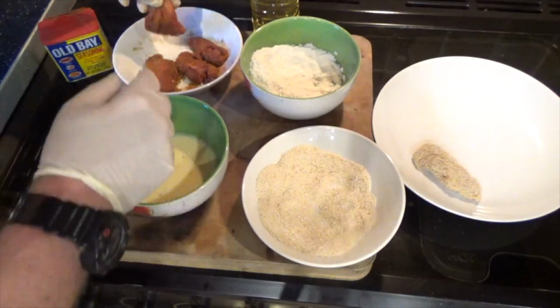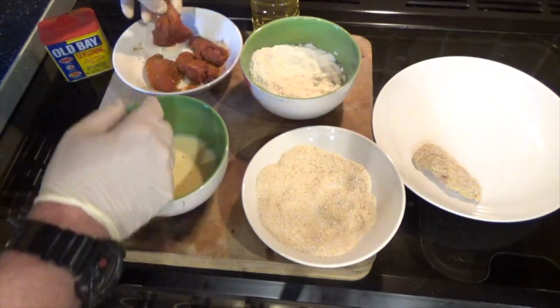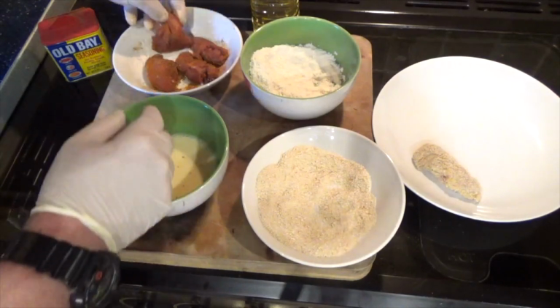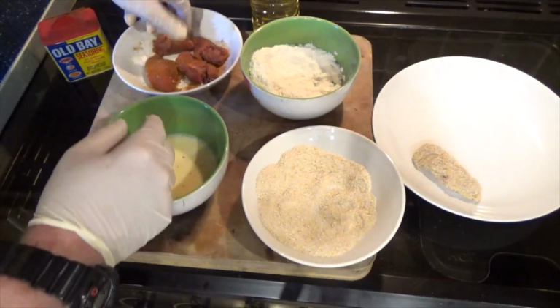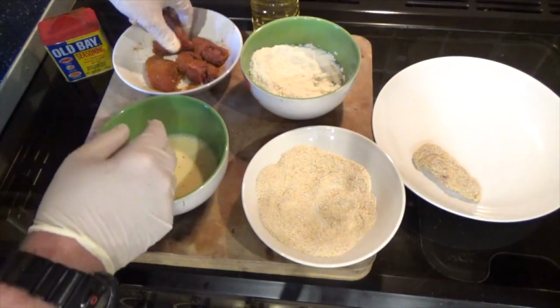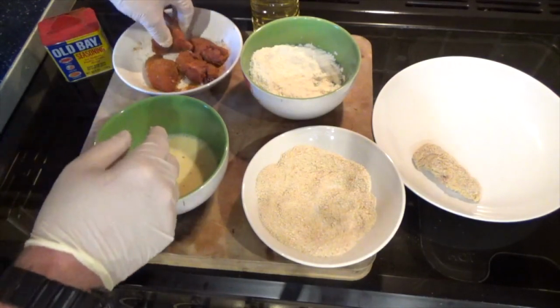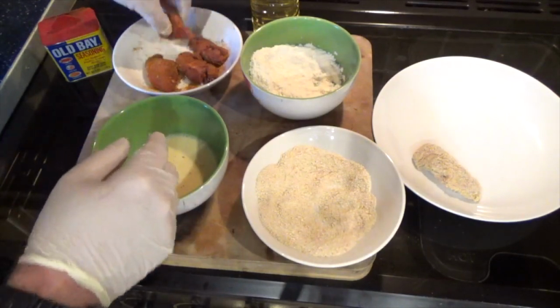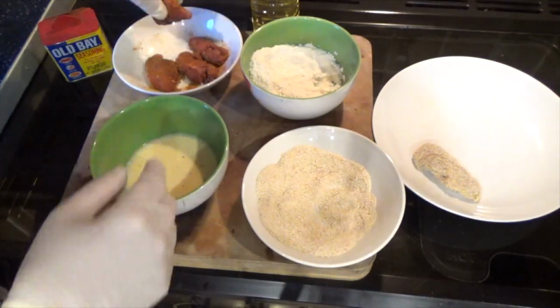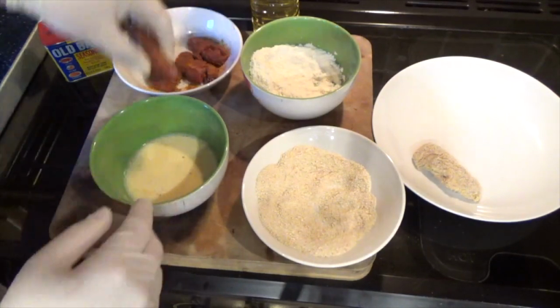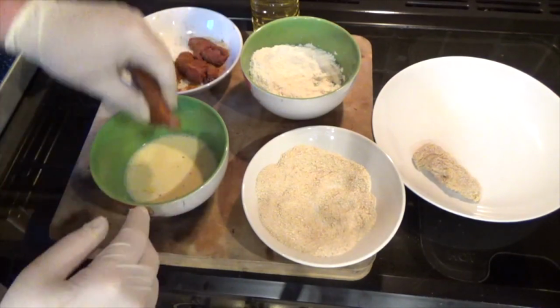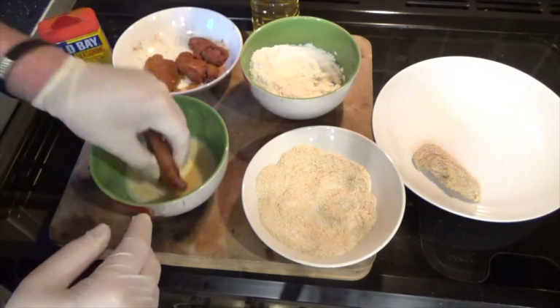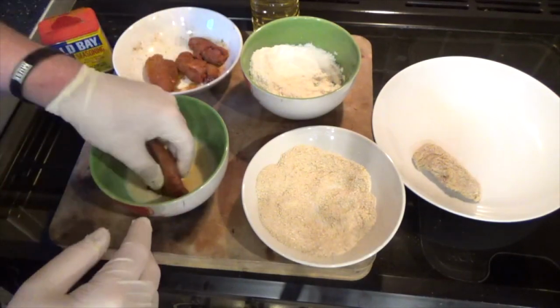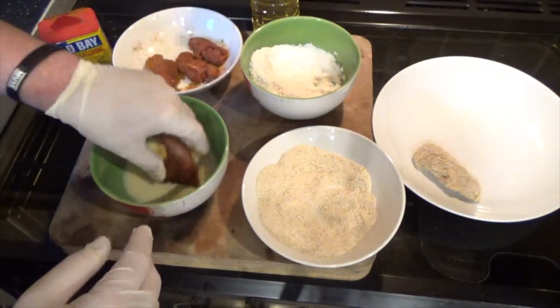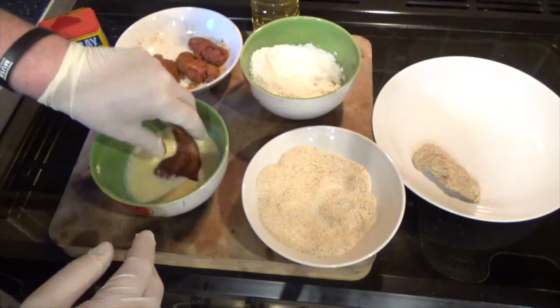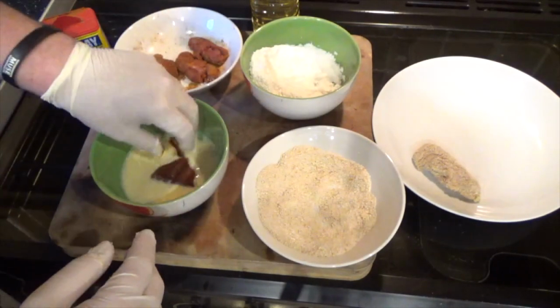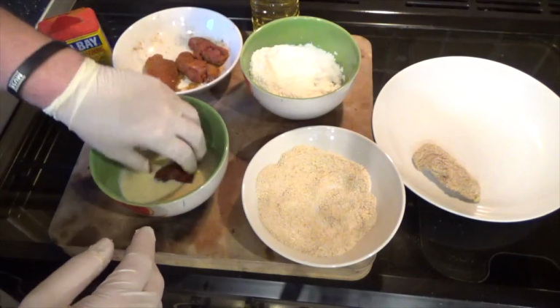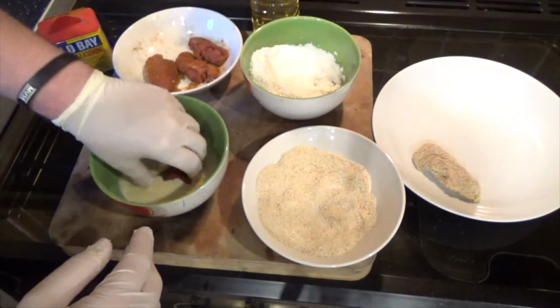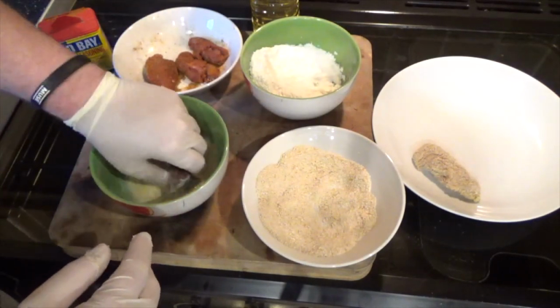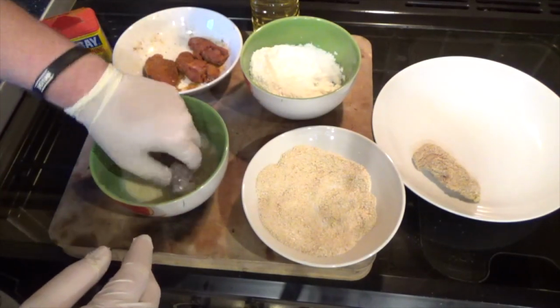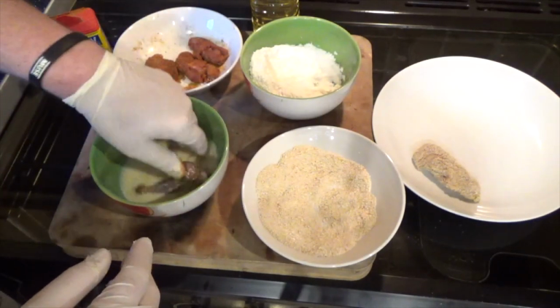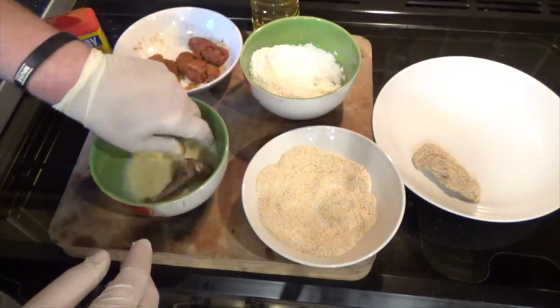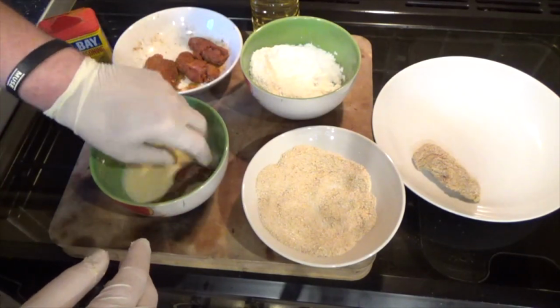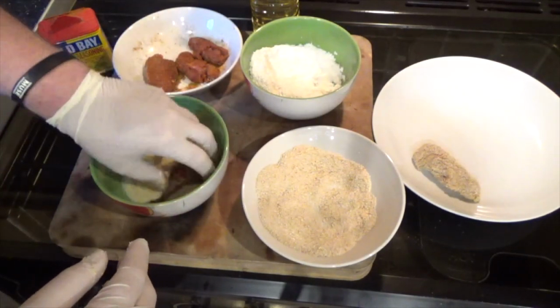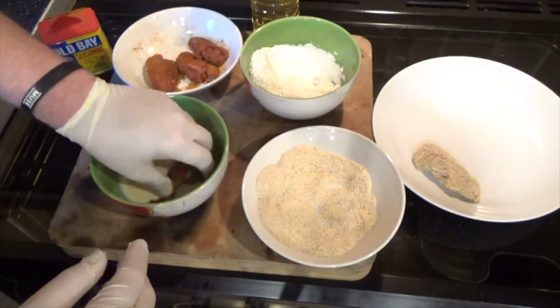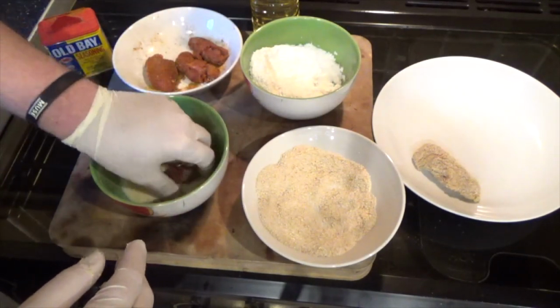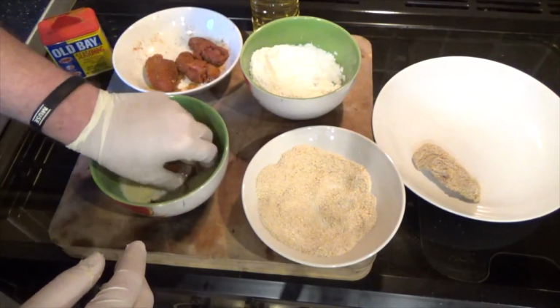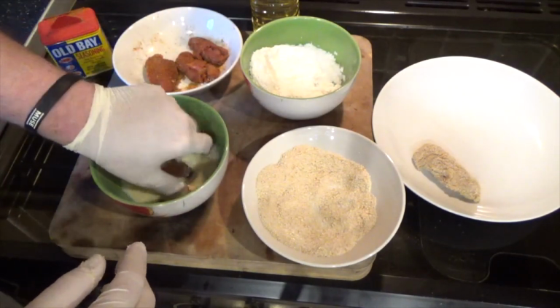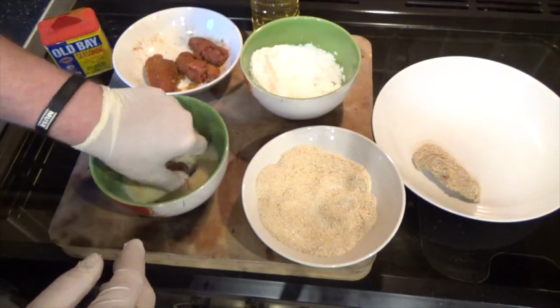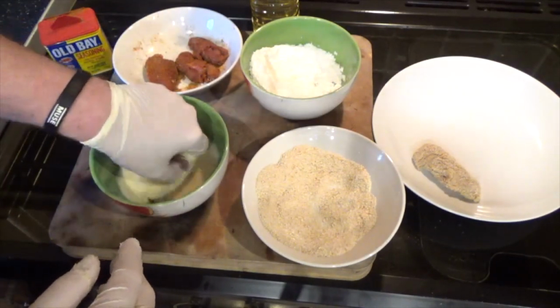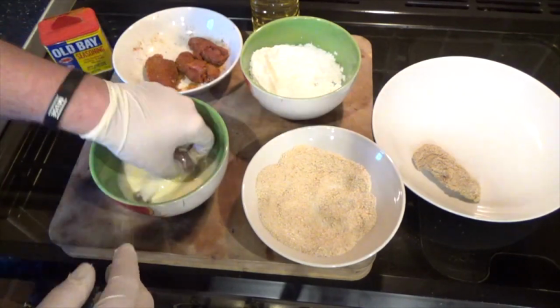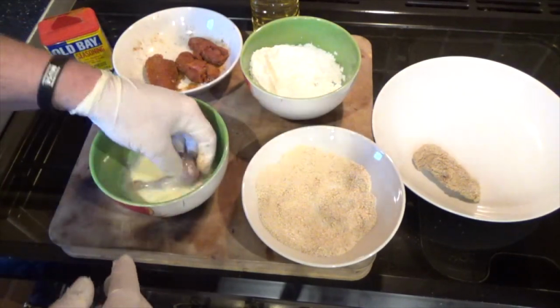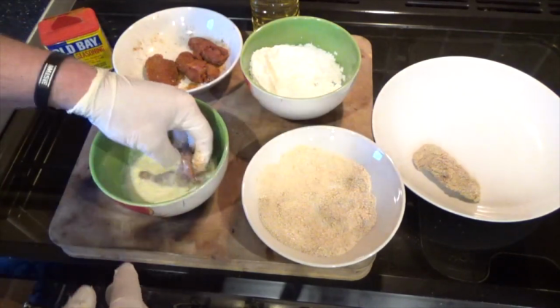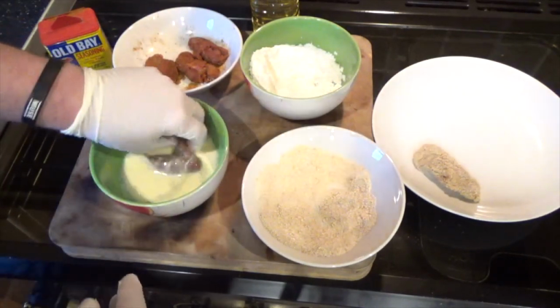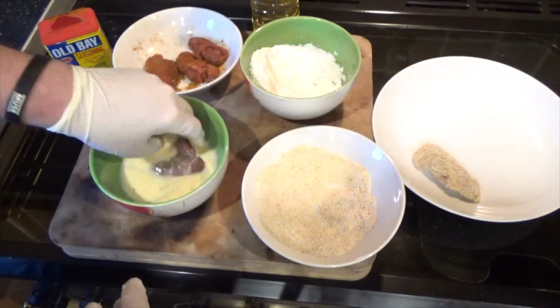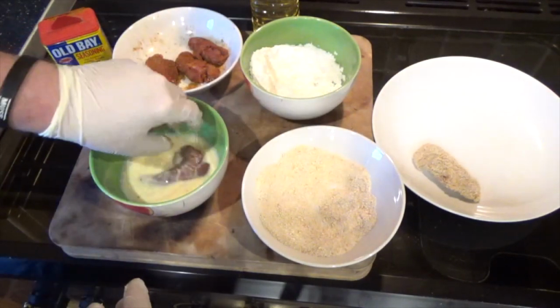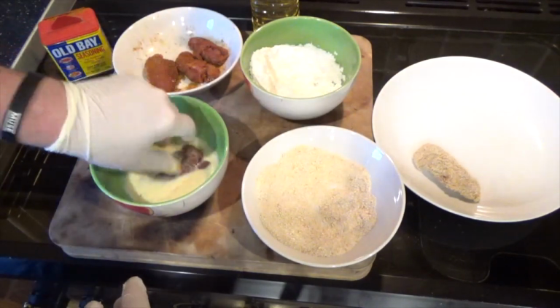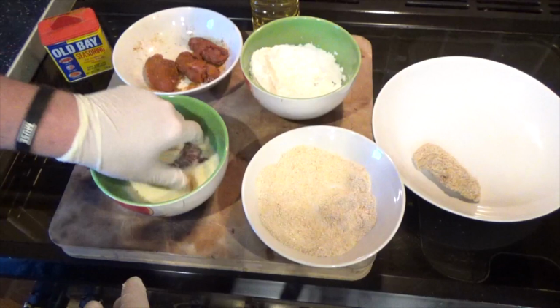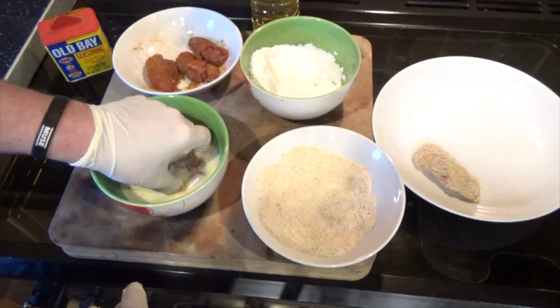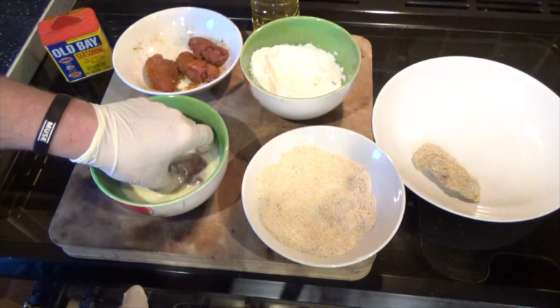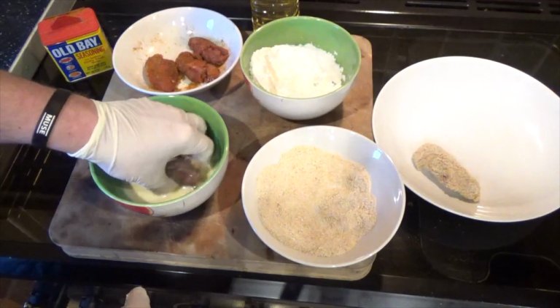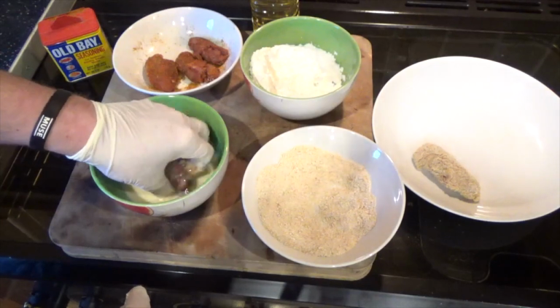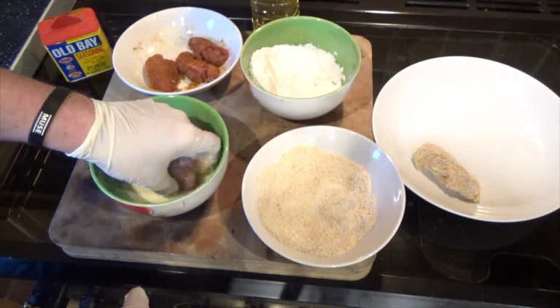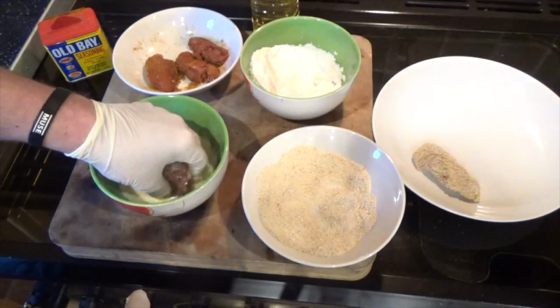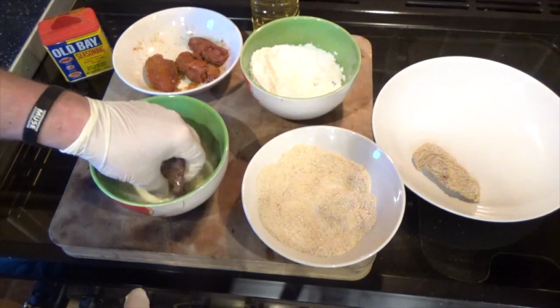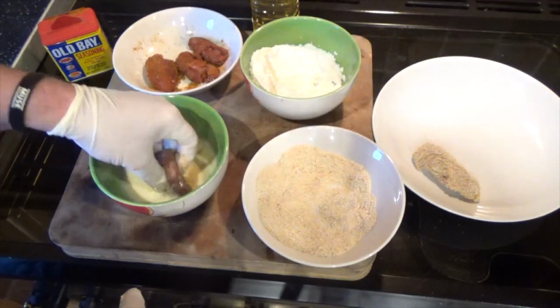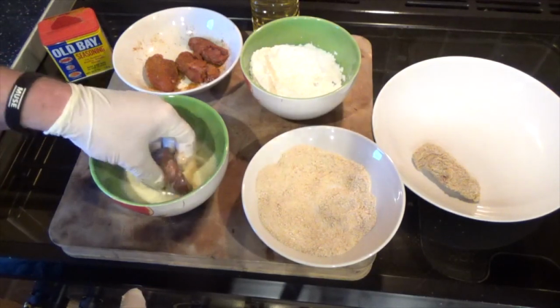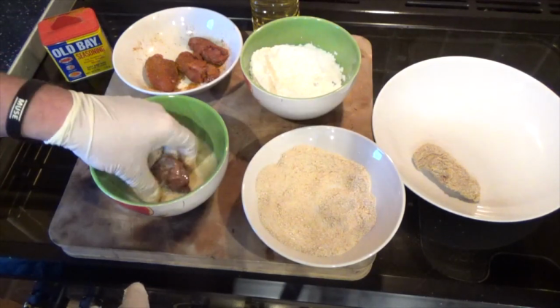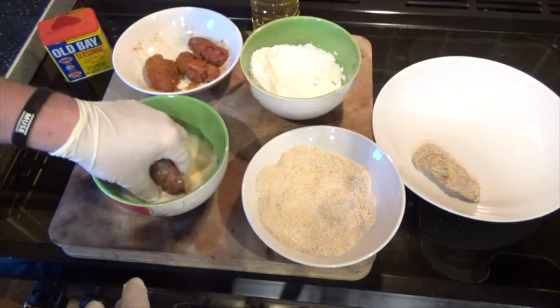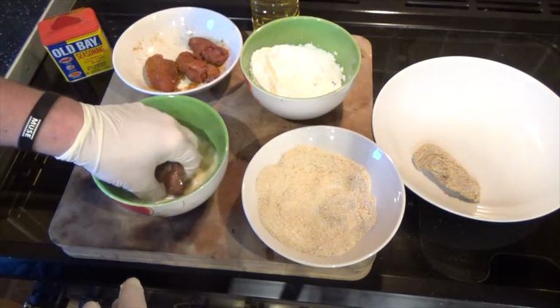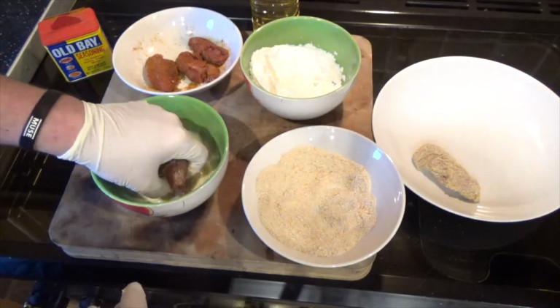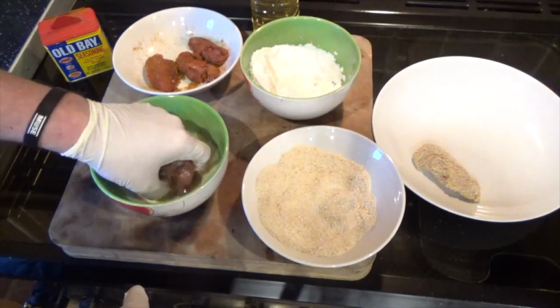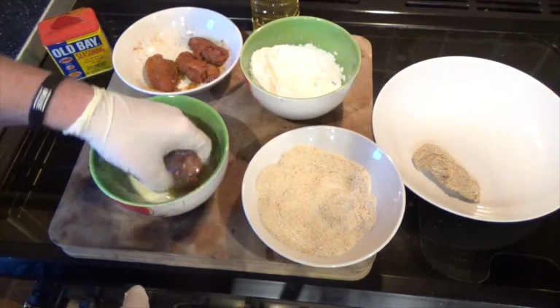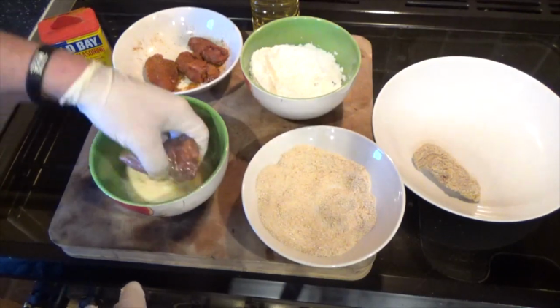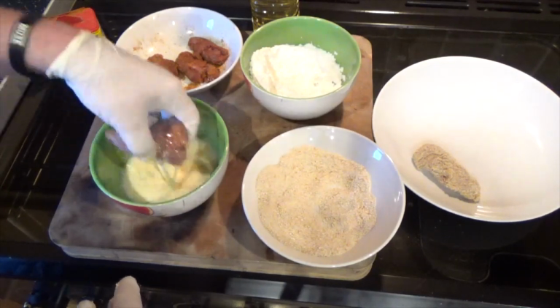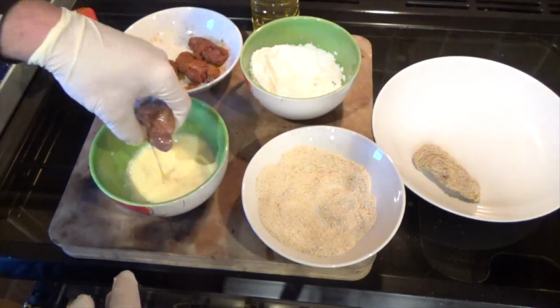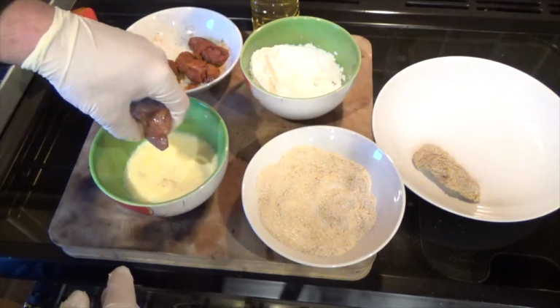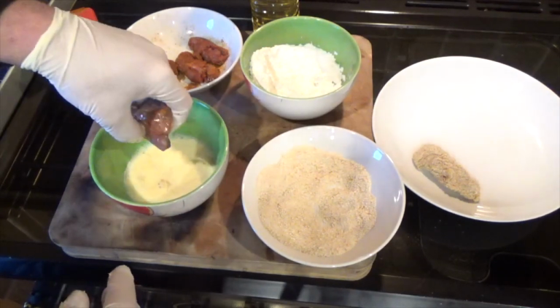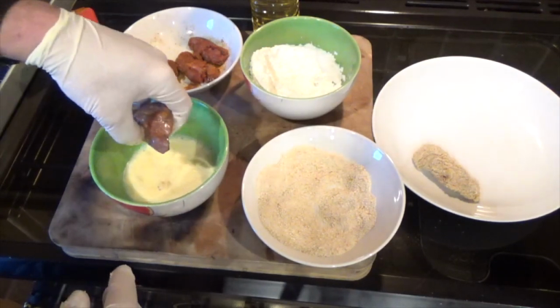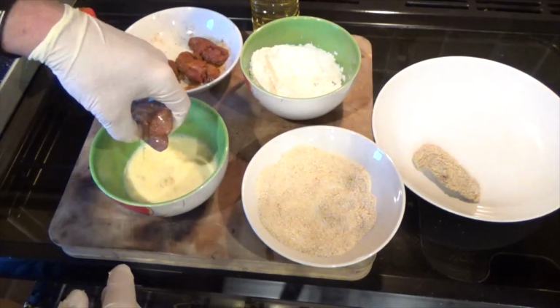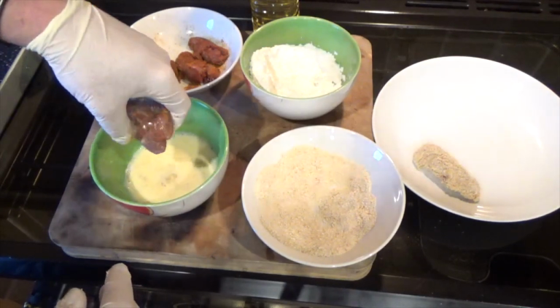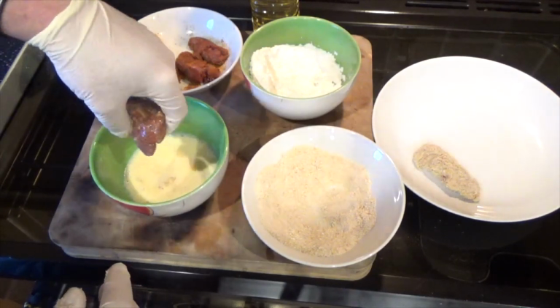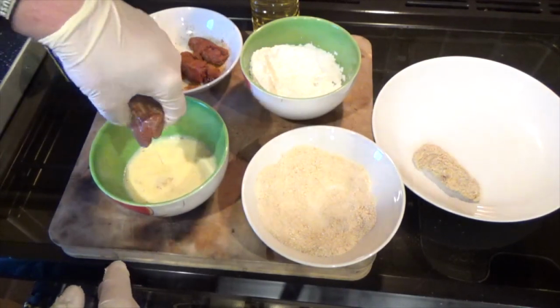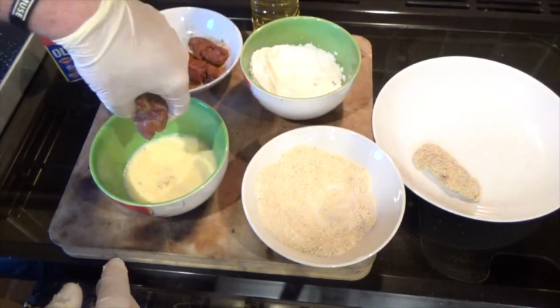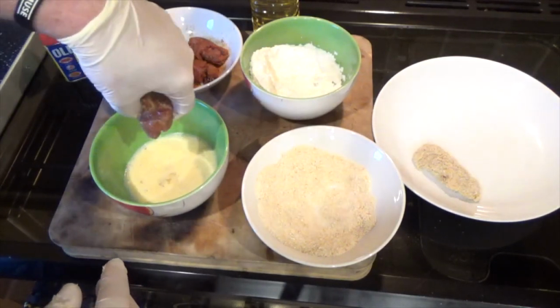I'm going to finish these off and then I'll come back to you when they're all done.